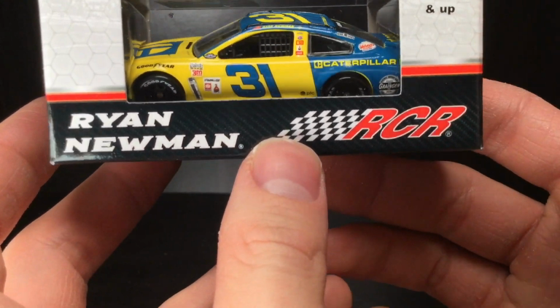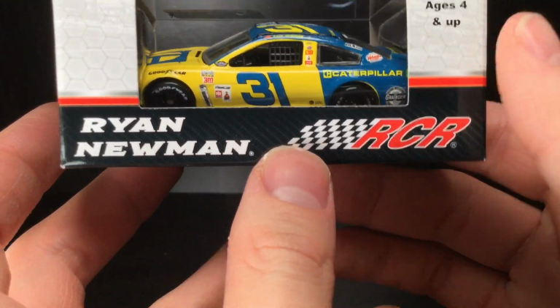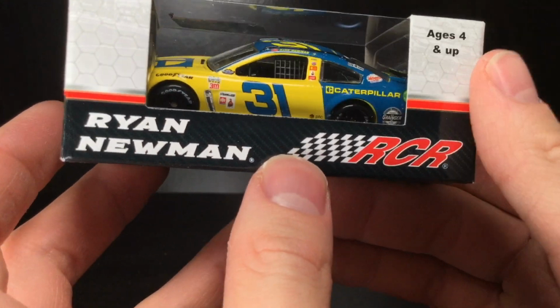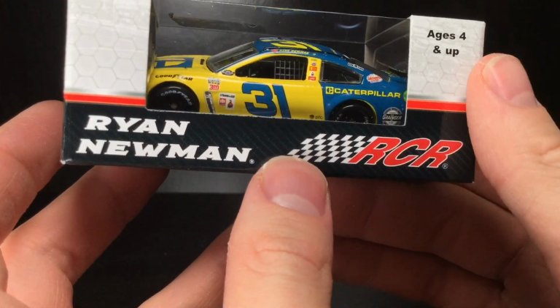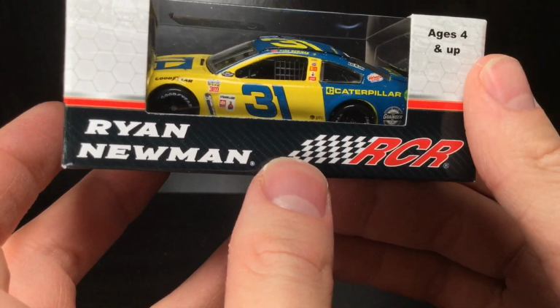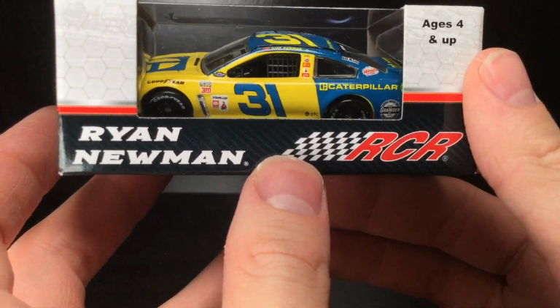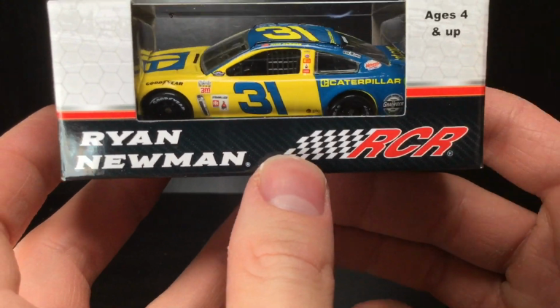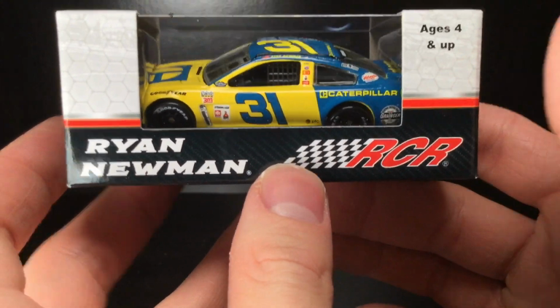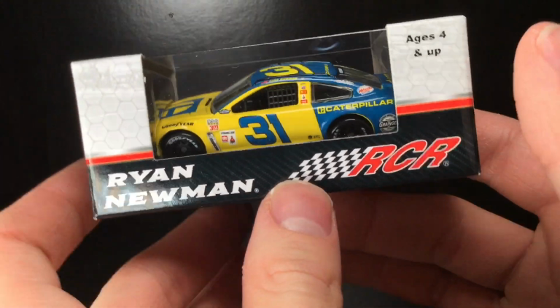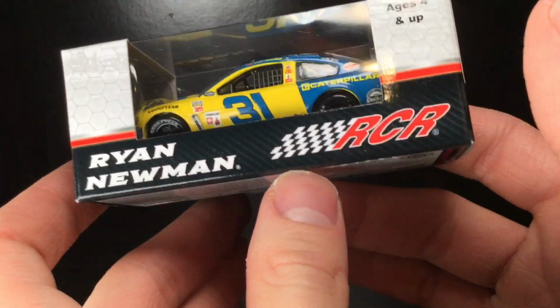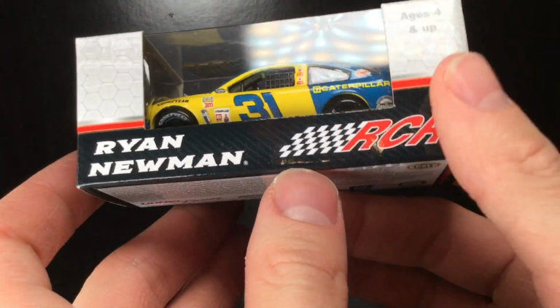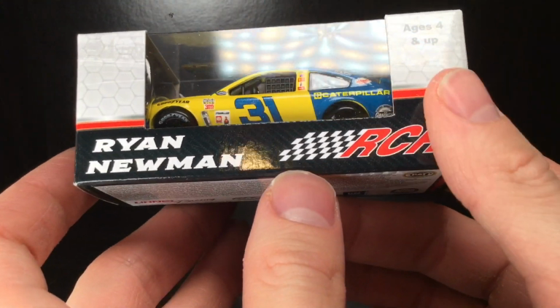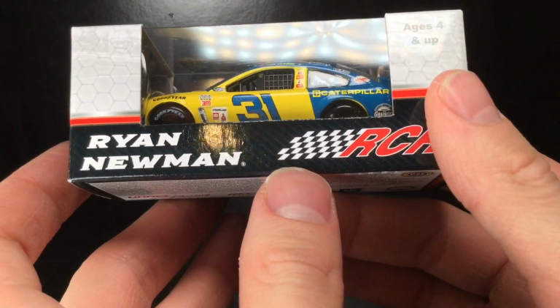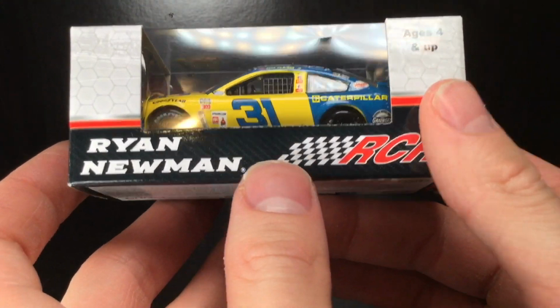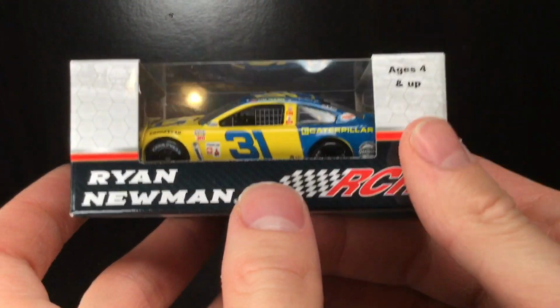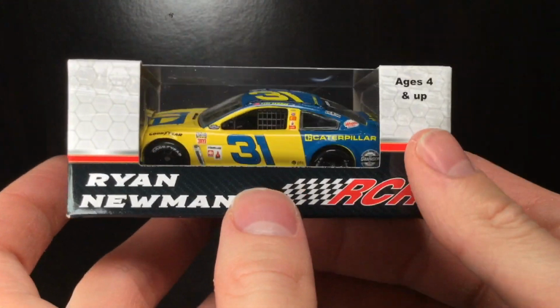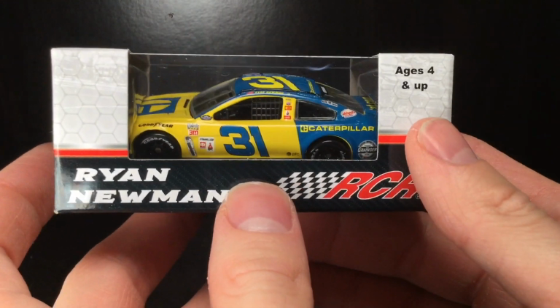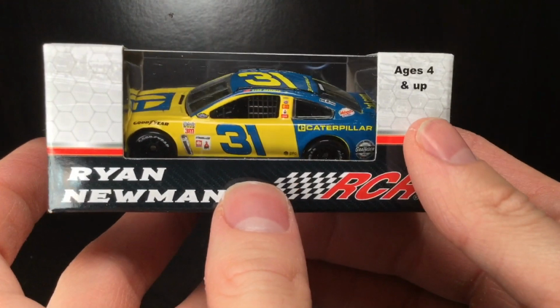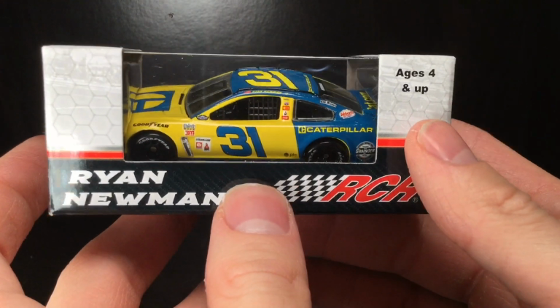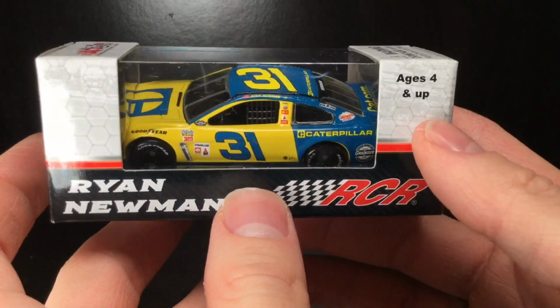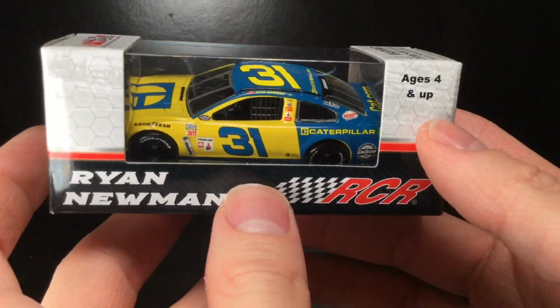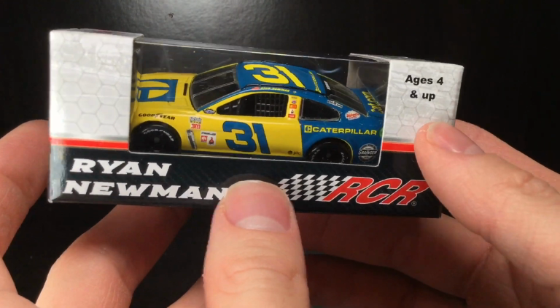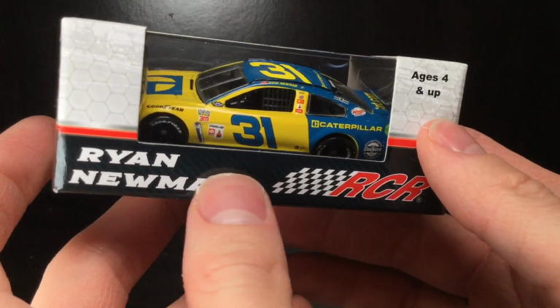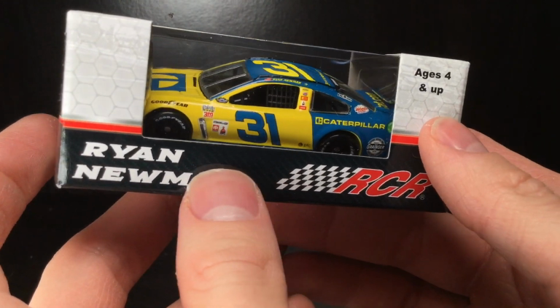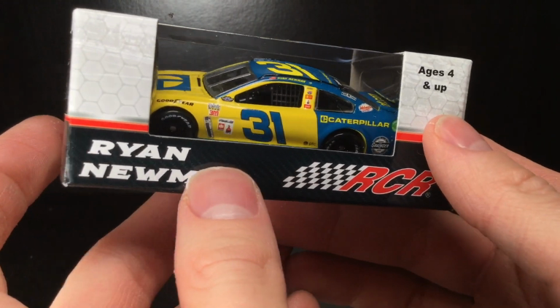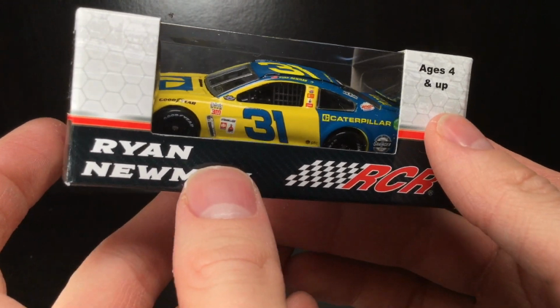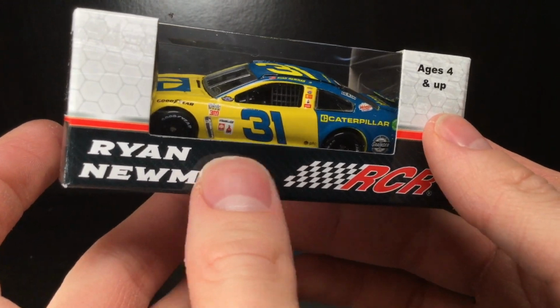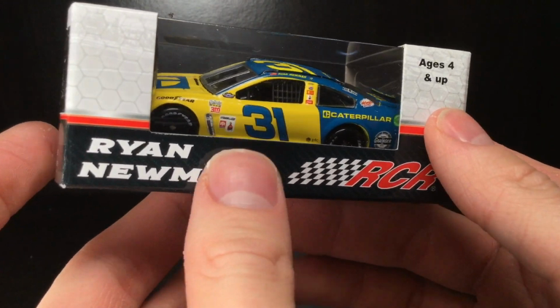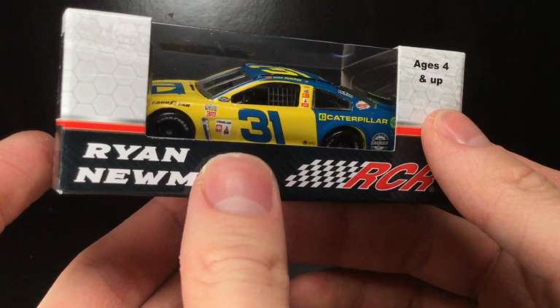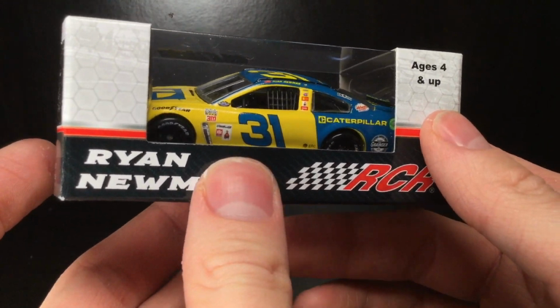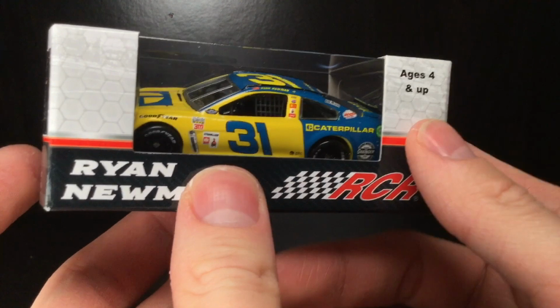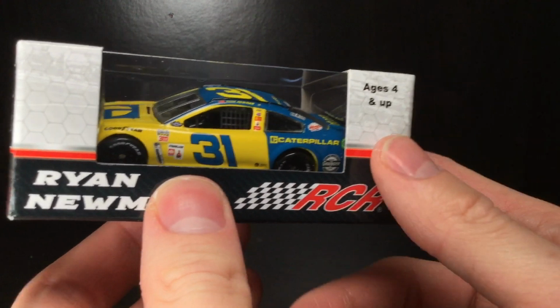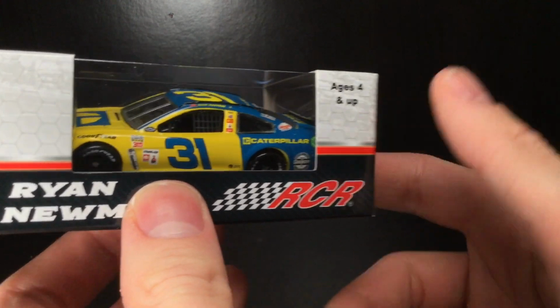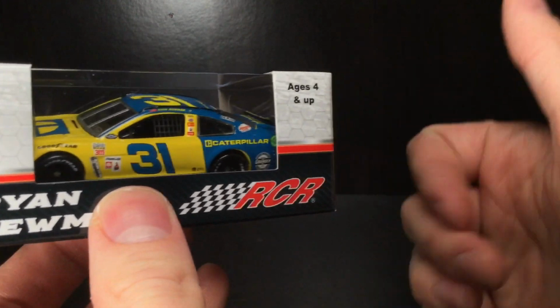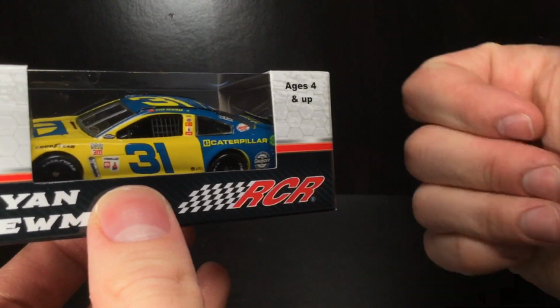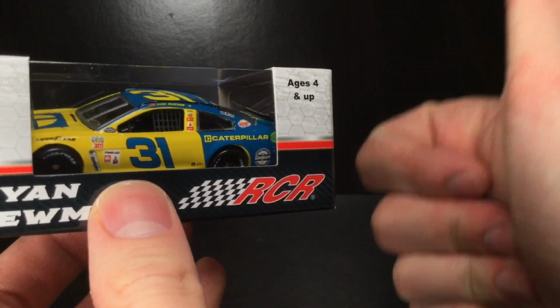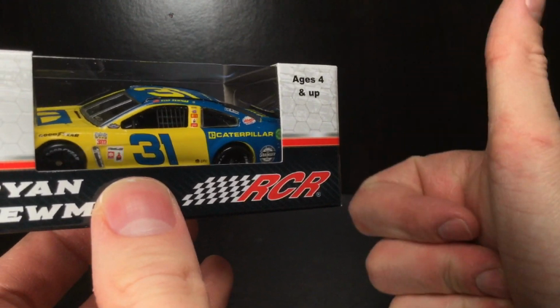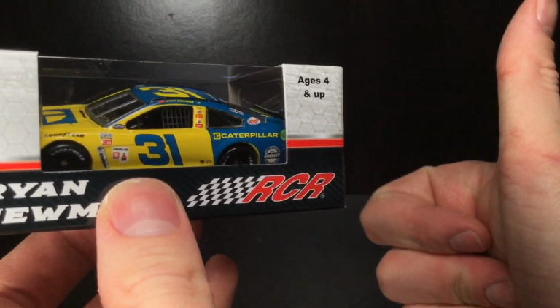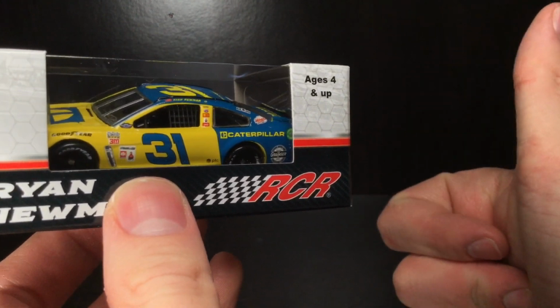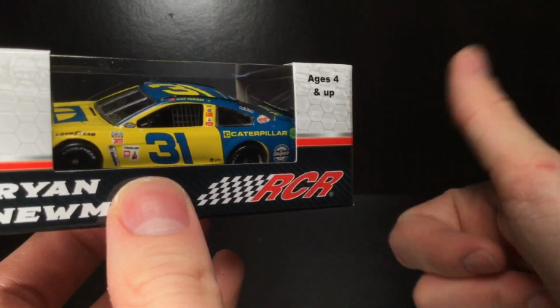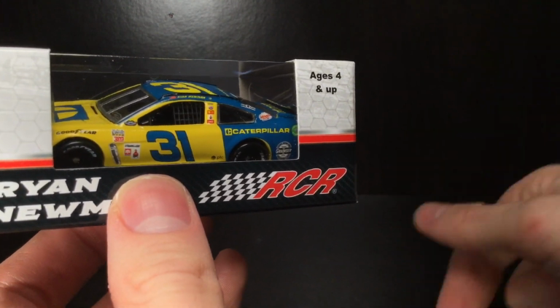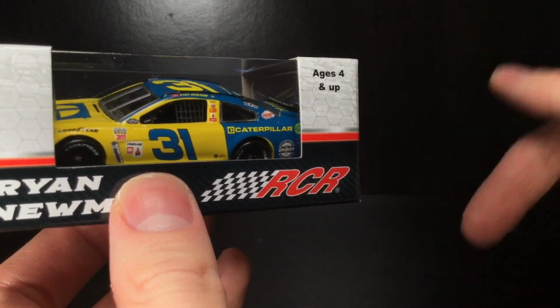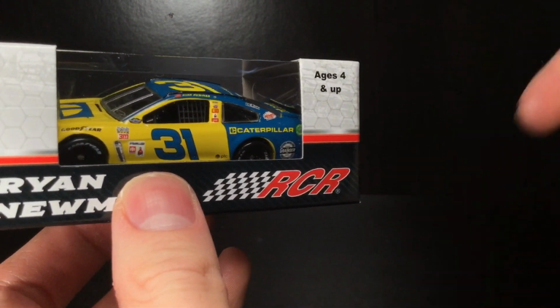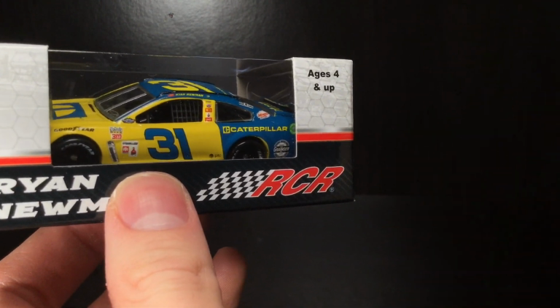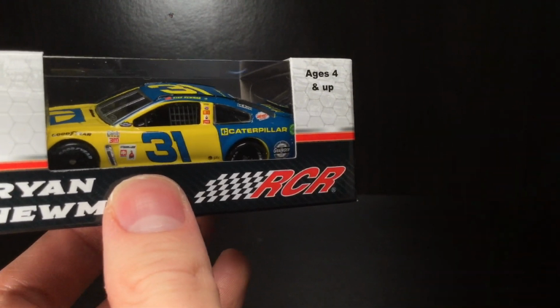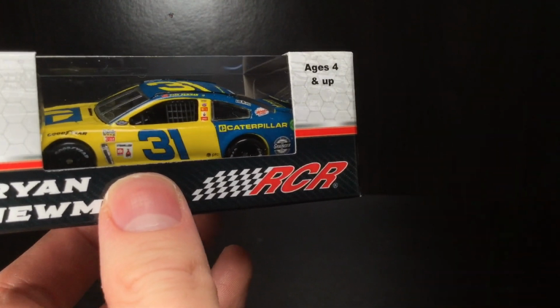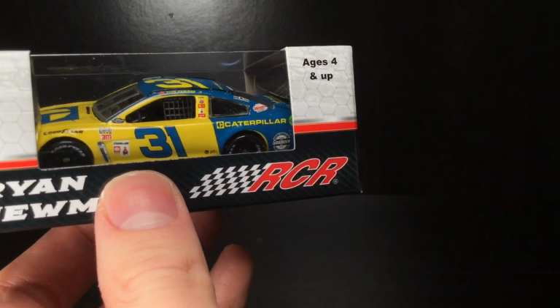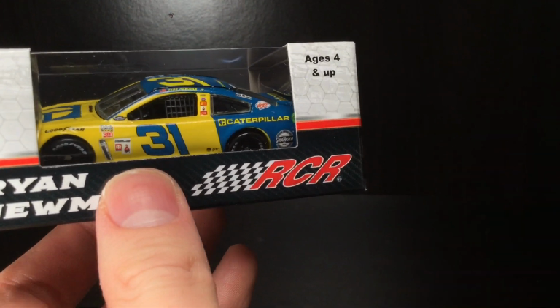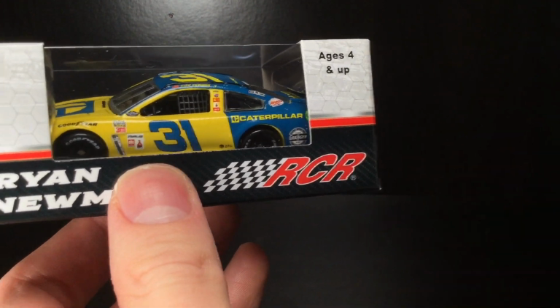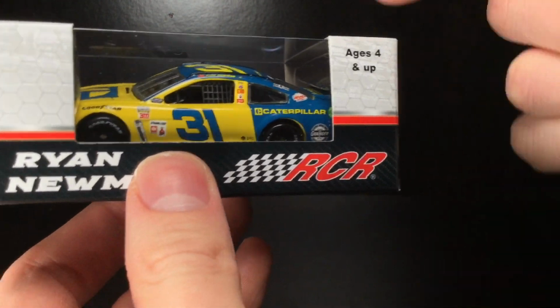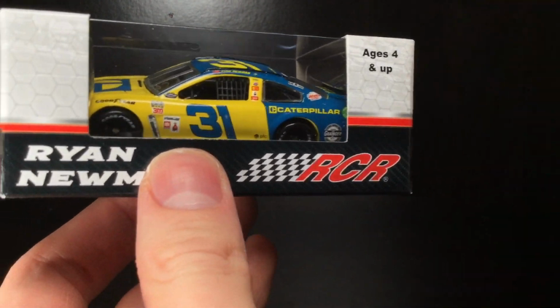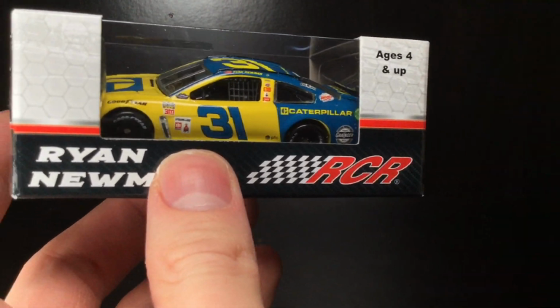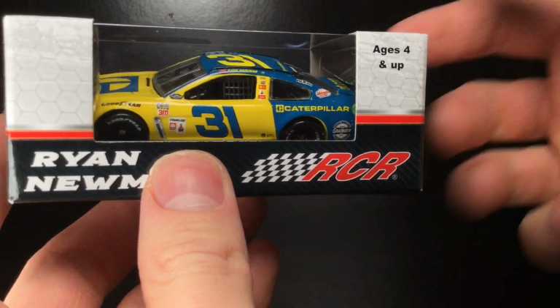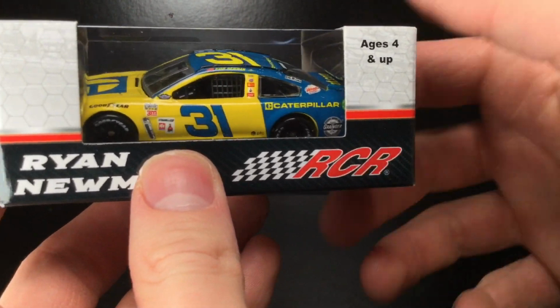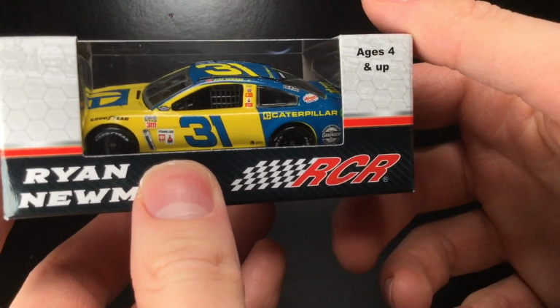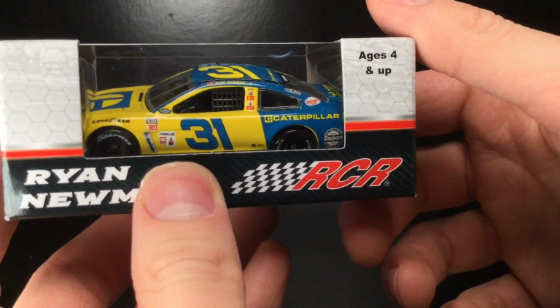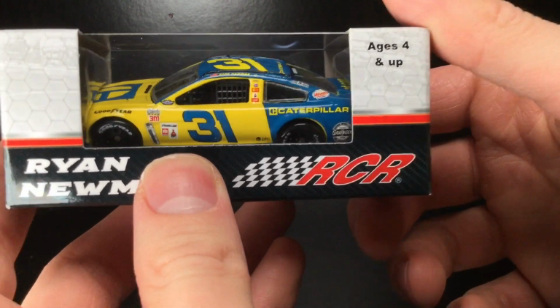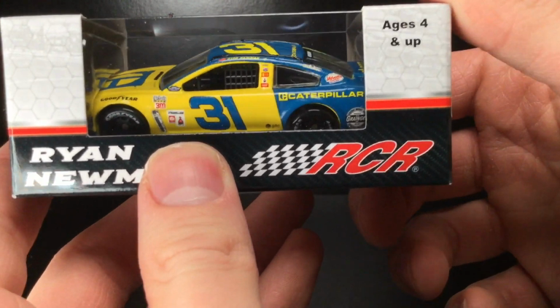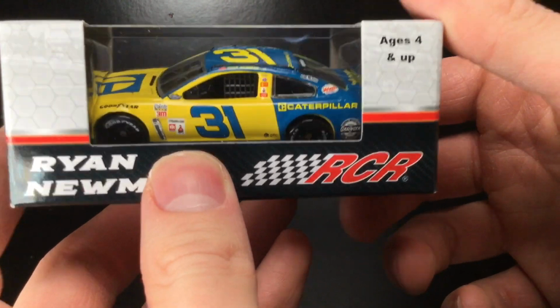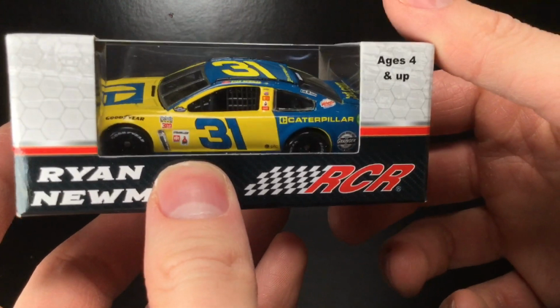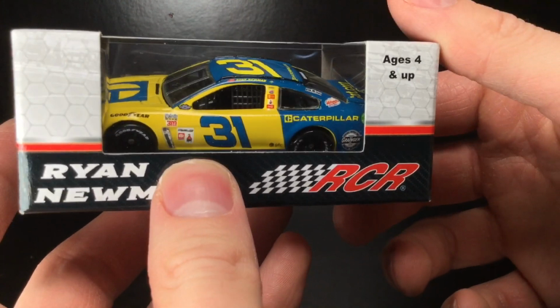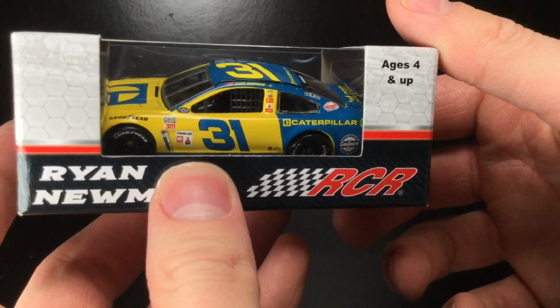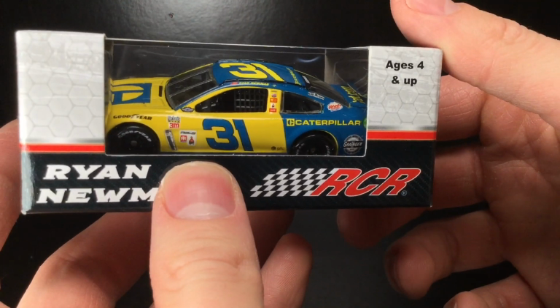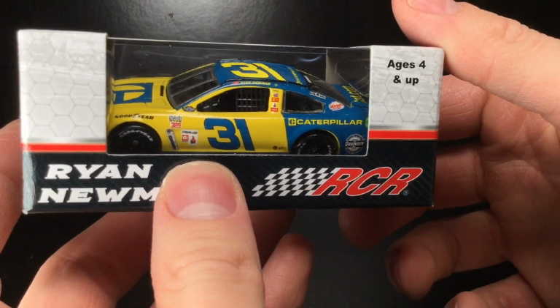This is going to be one fun review. So without further ado, give the video a big thumbs up, please, and let's get this DieCast out of the box.